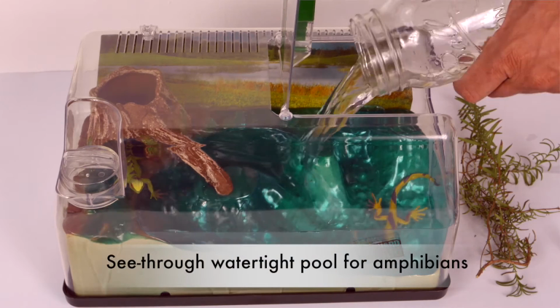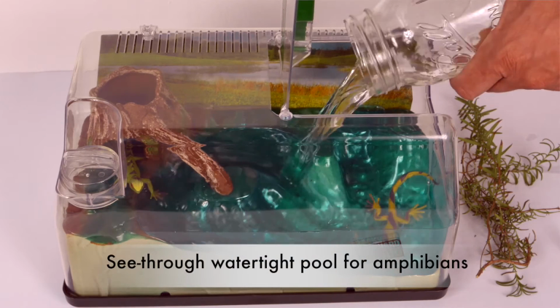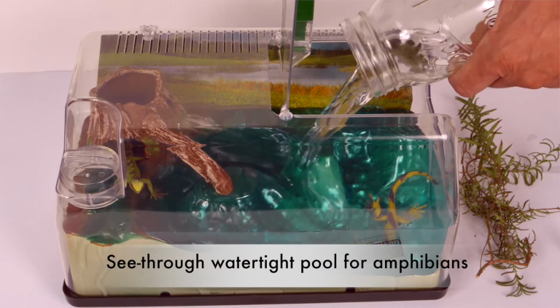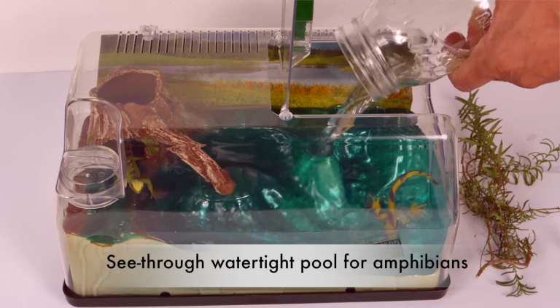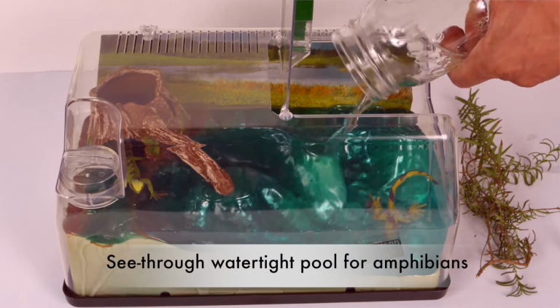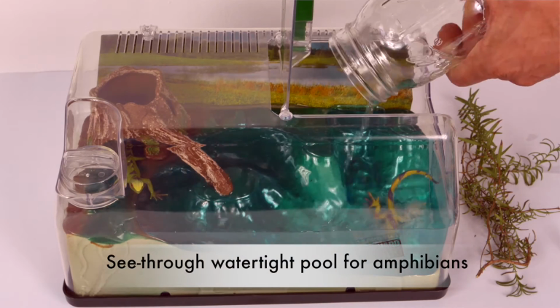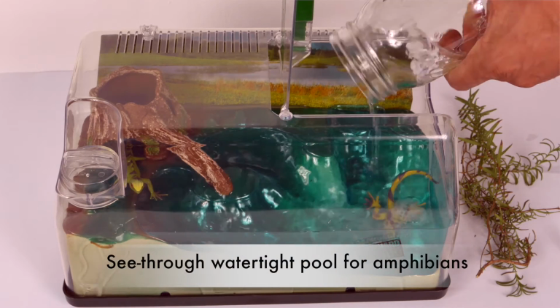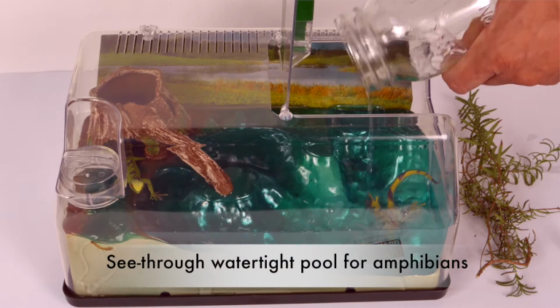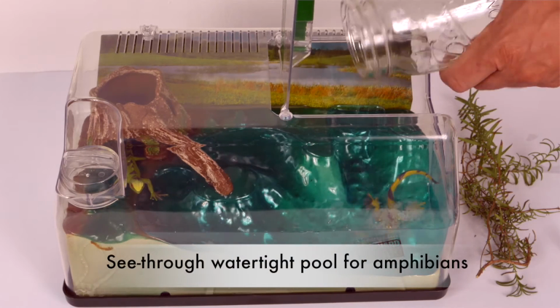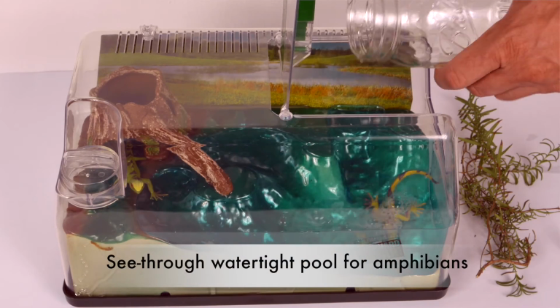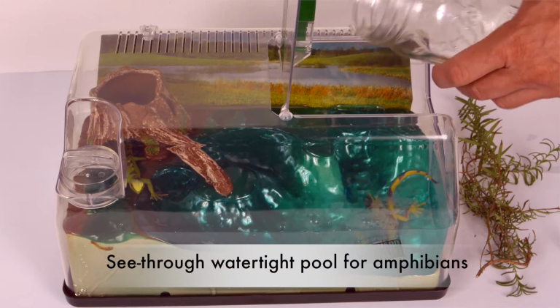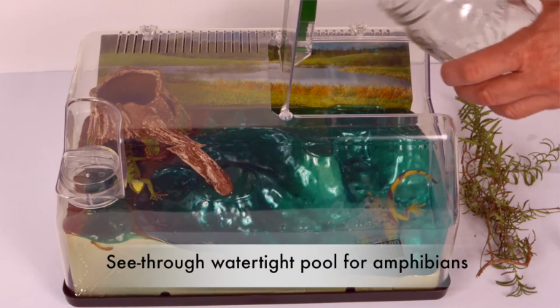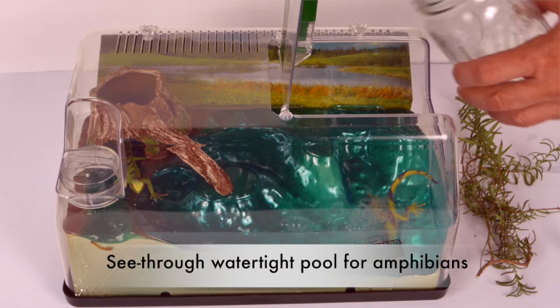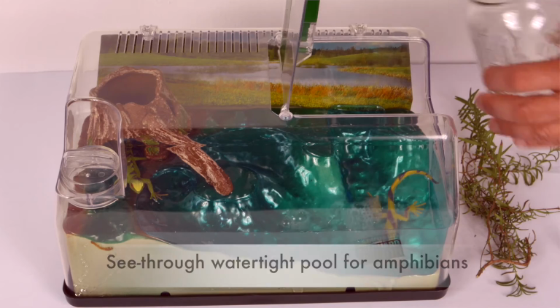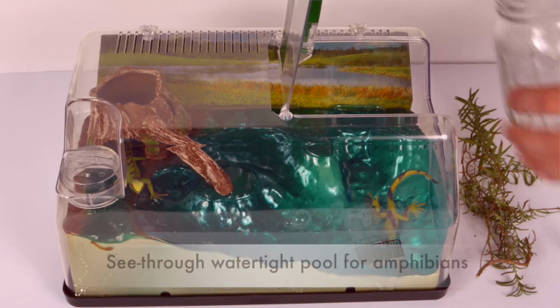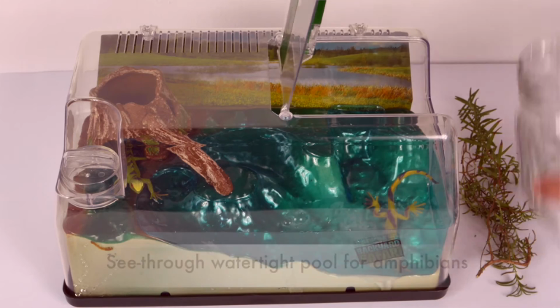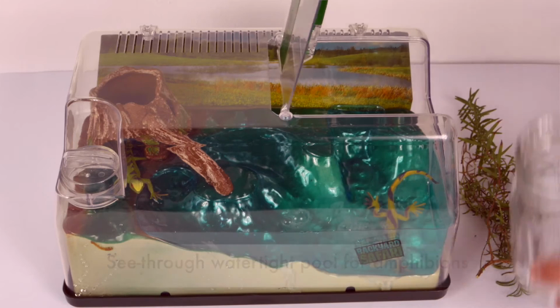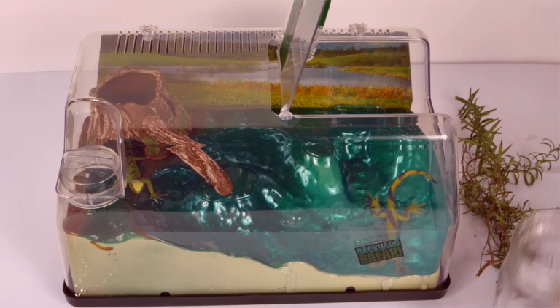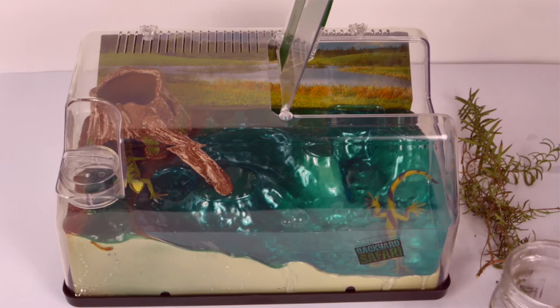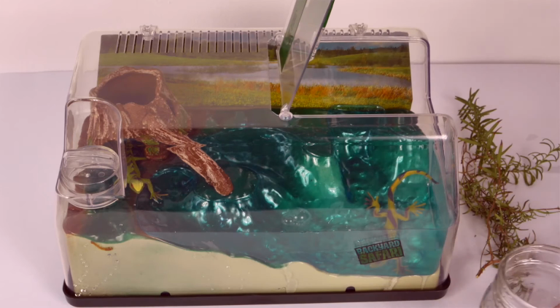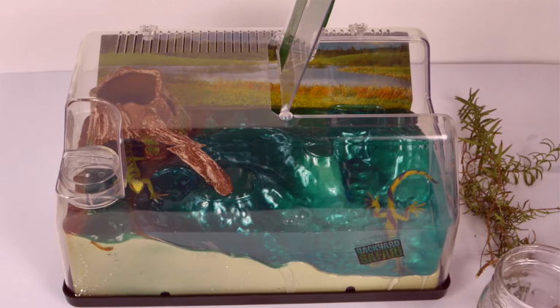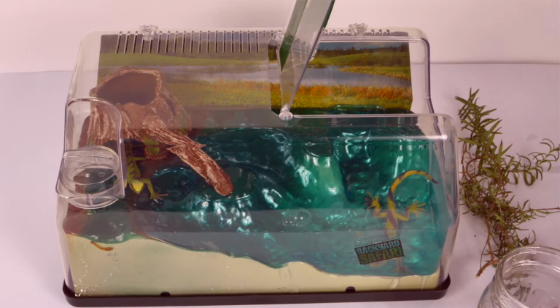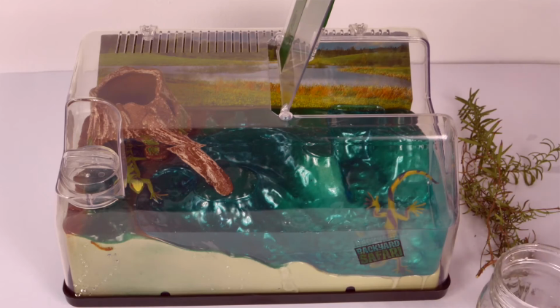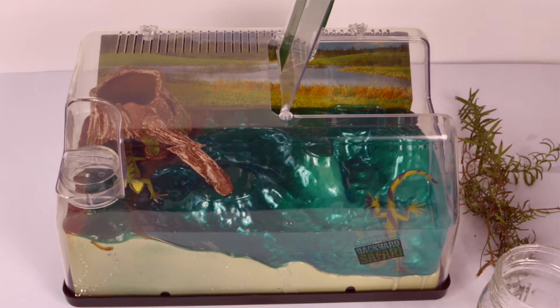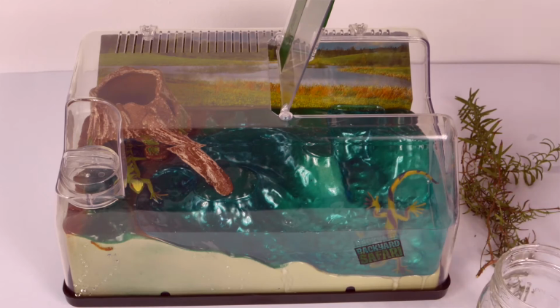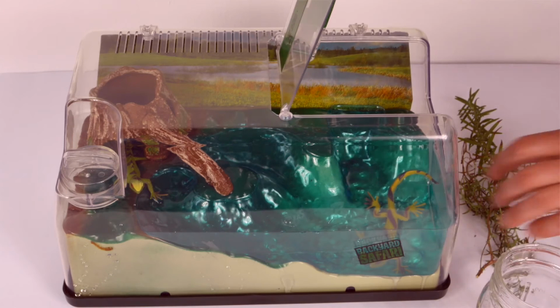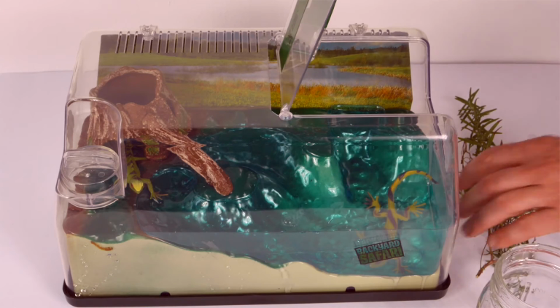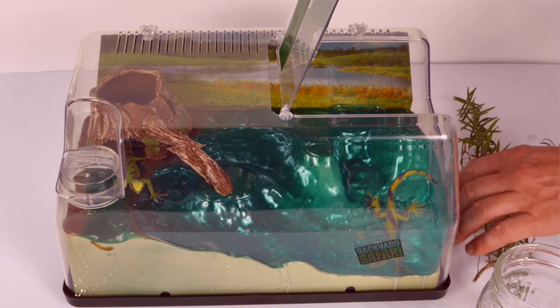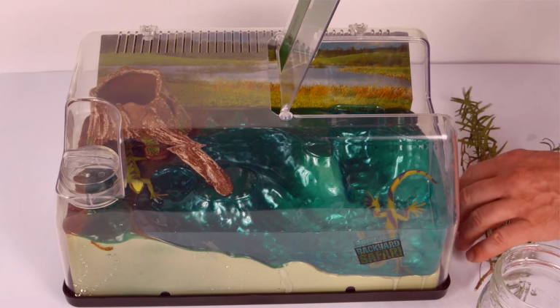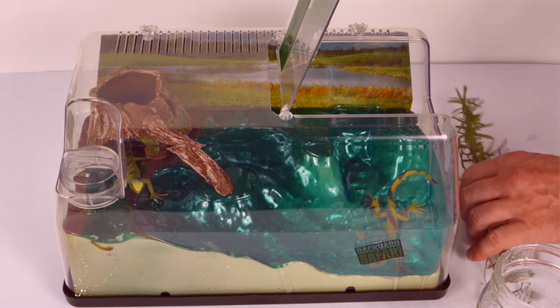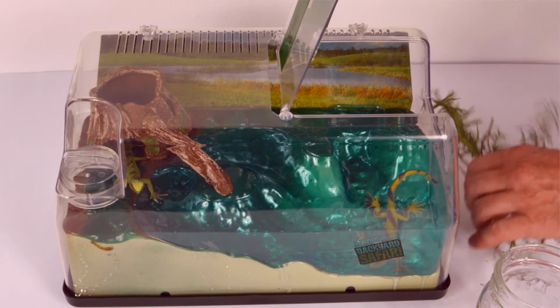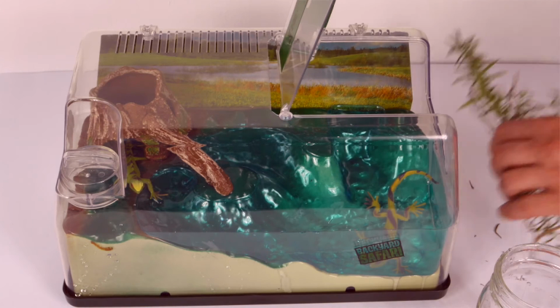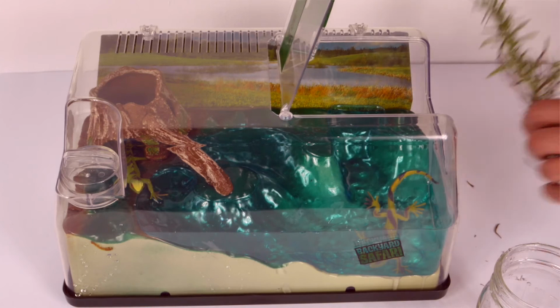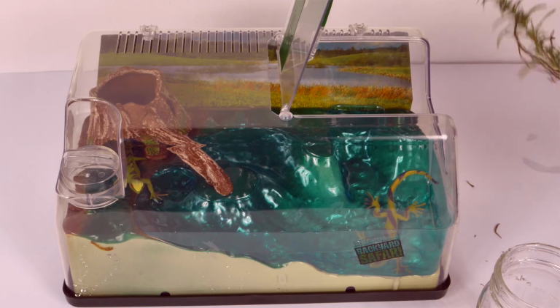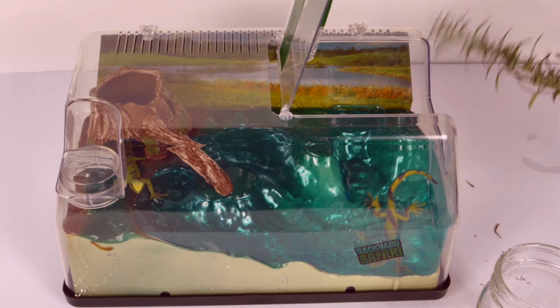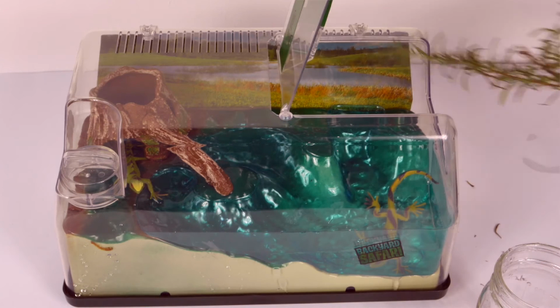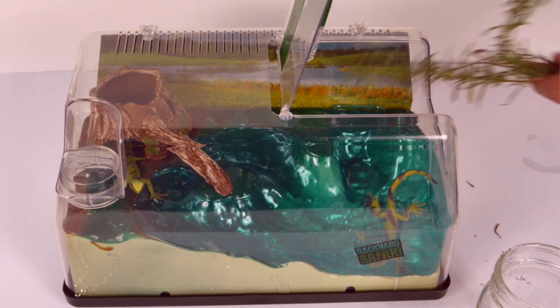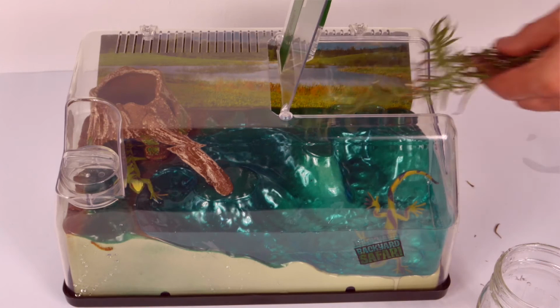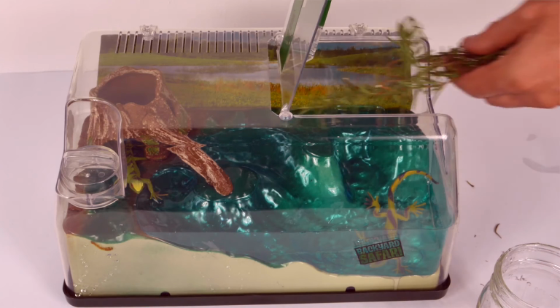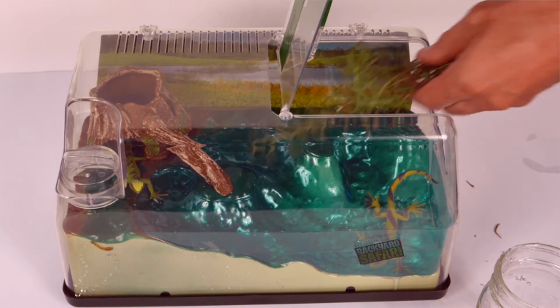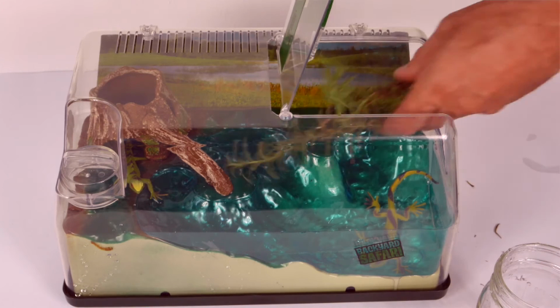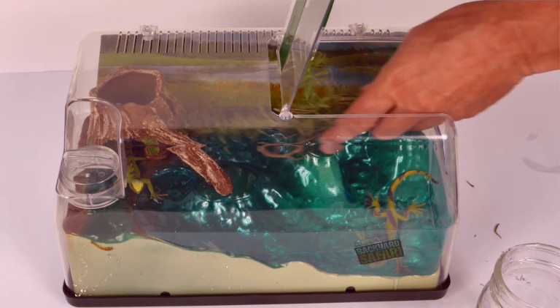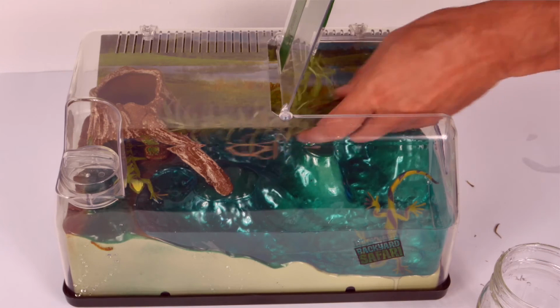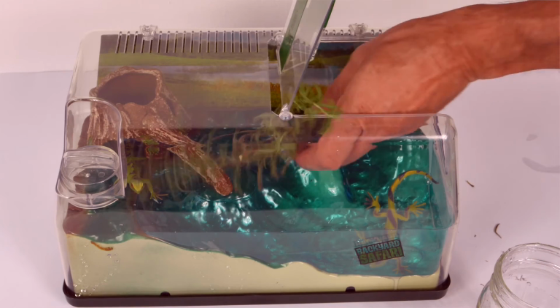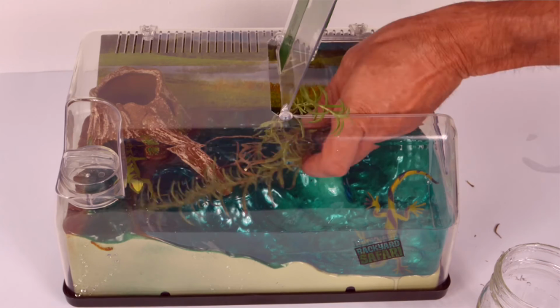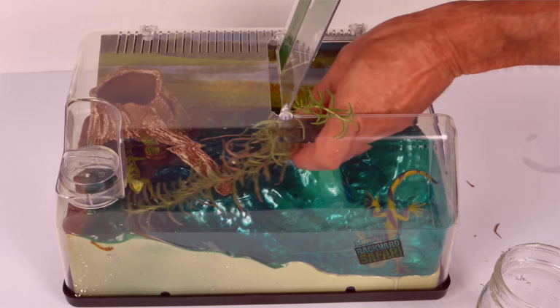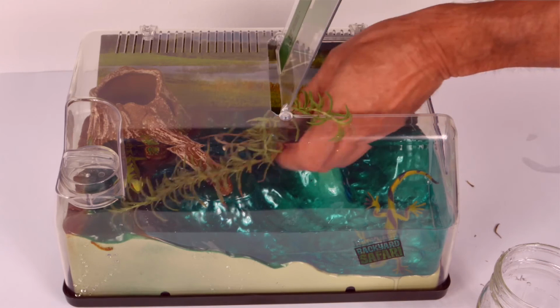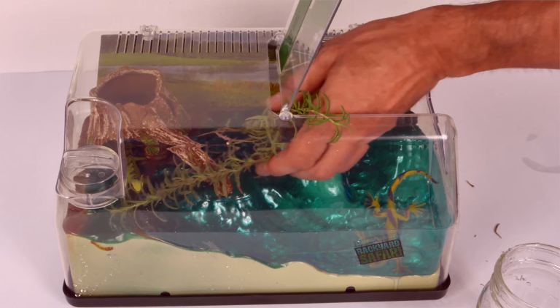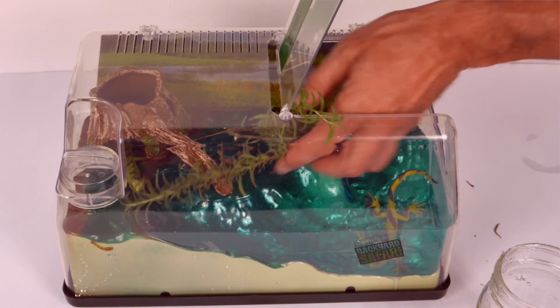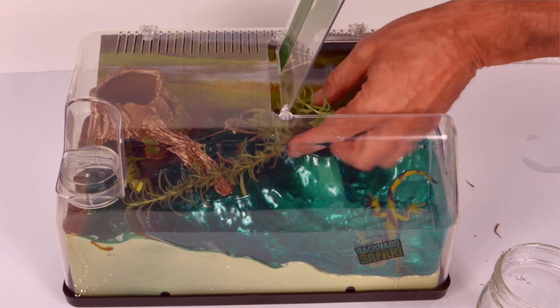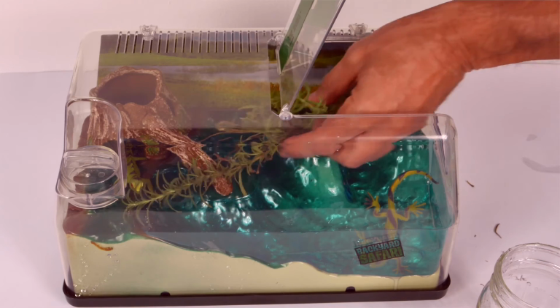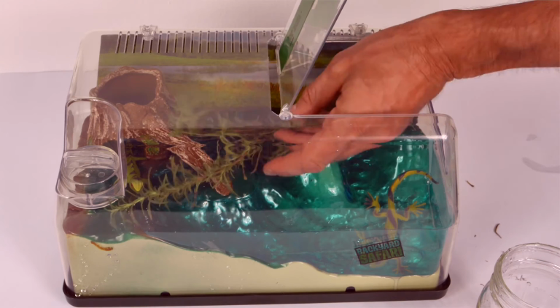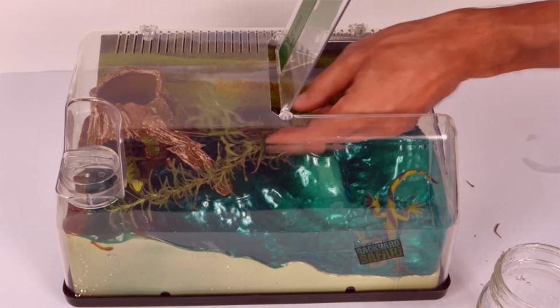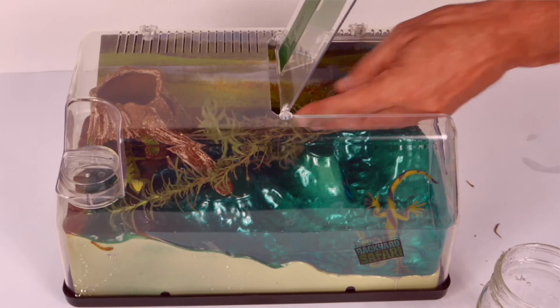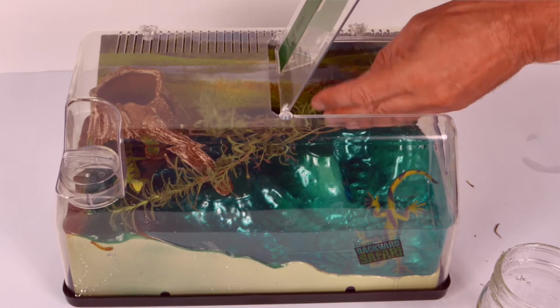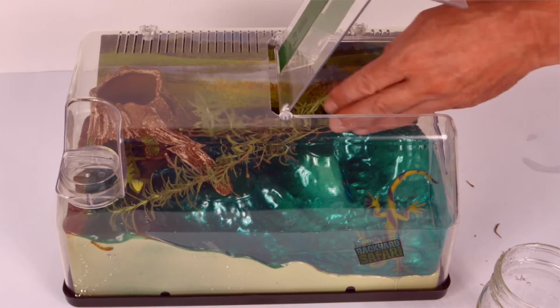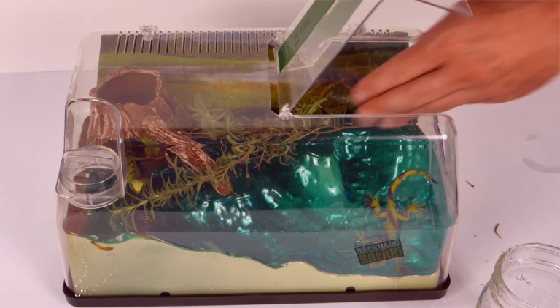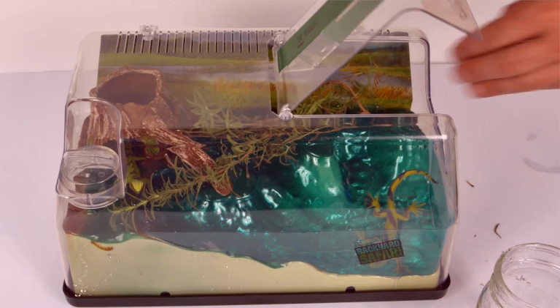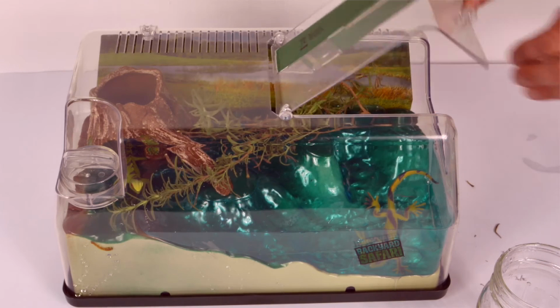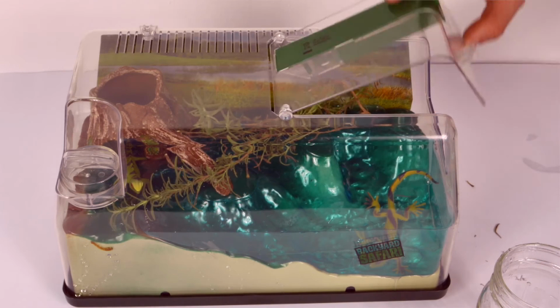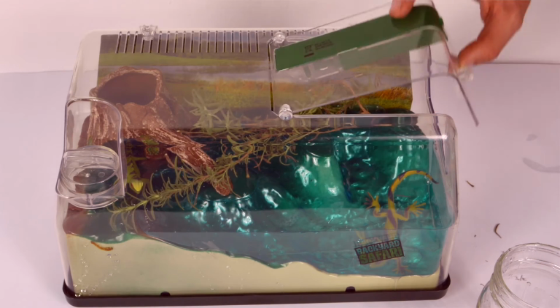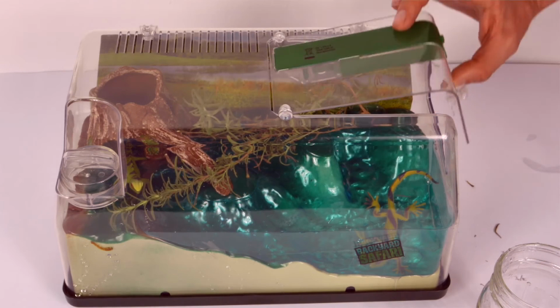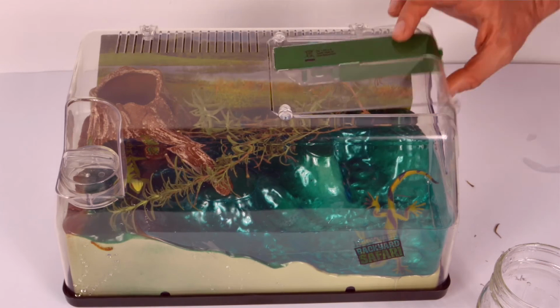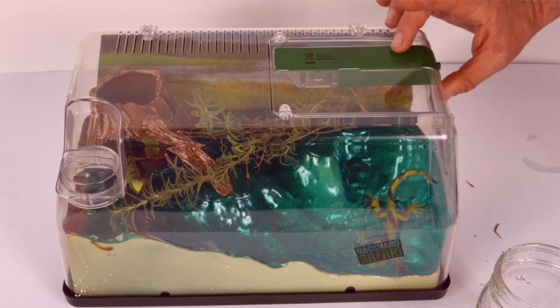Customize the landscape by adding things like leaves, grass, soil, twigs, and water to make your critter feel more at home.